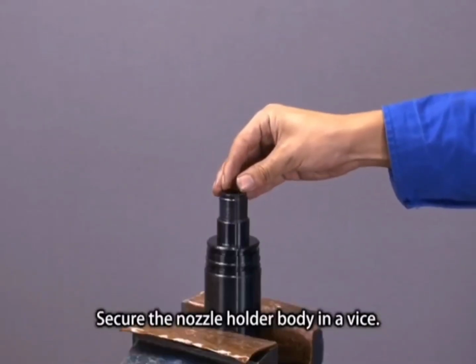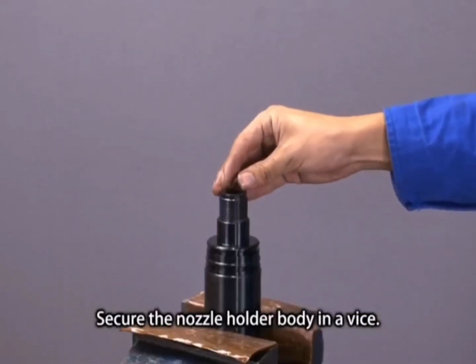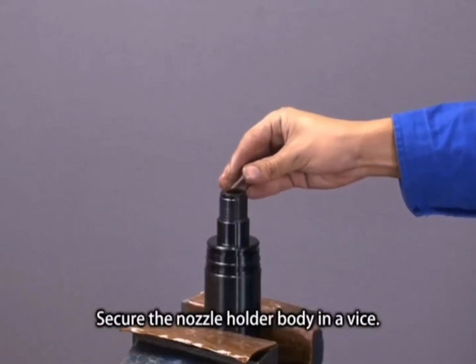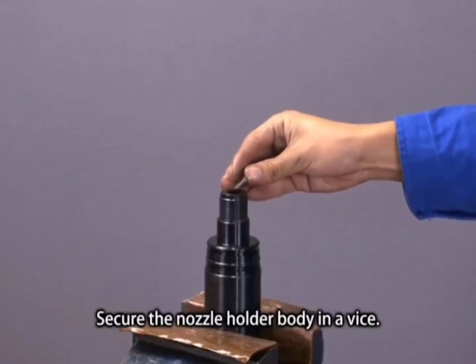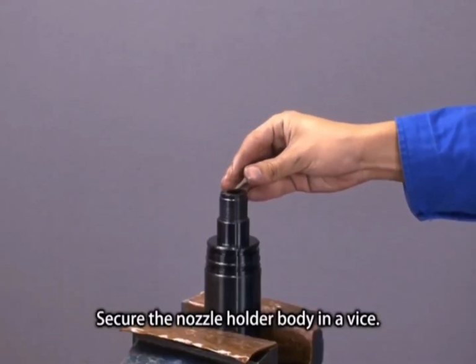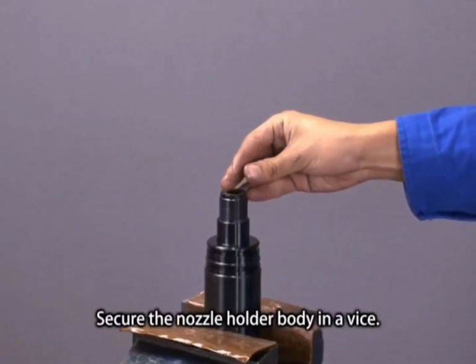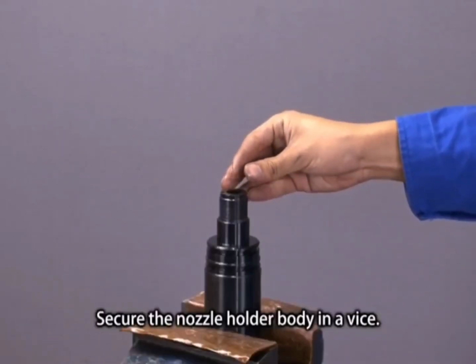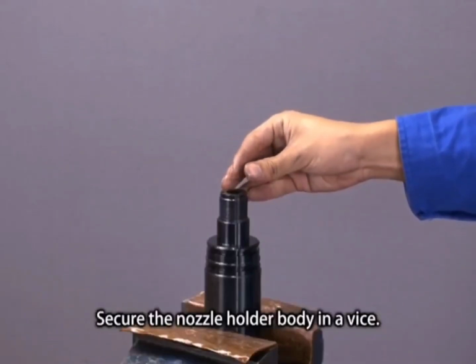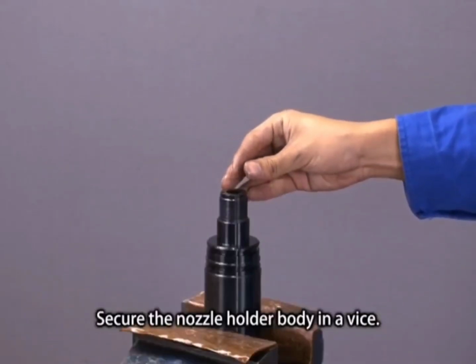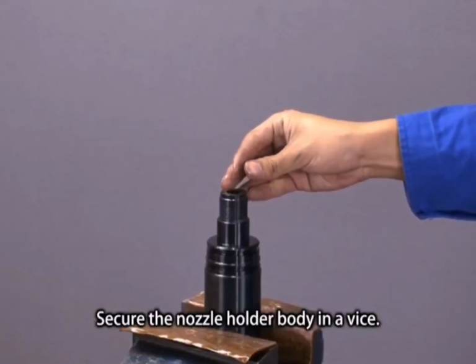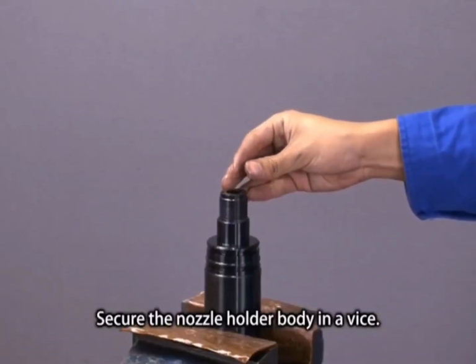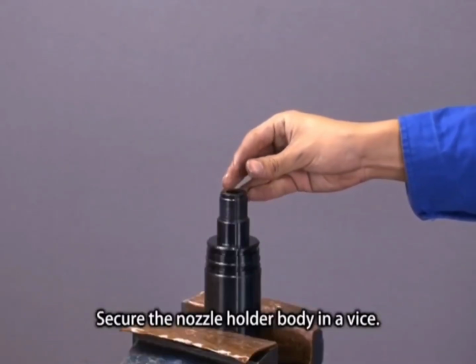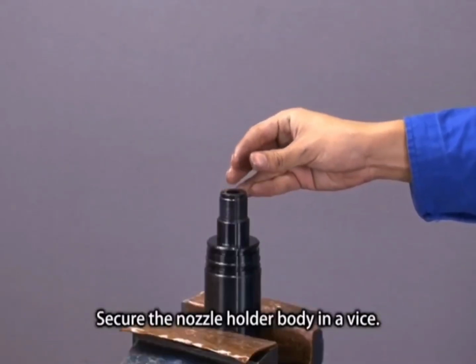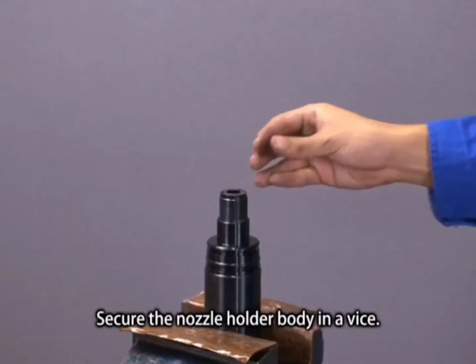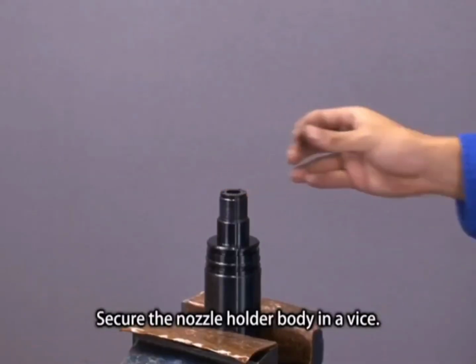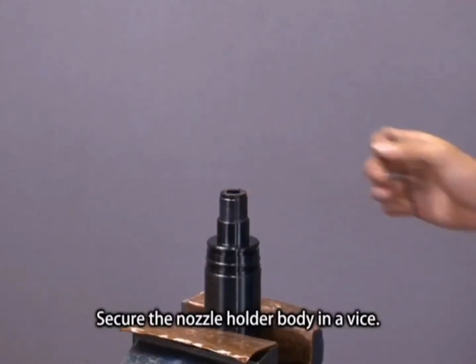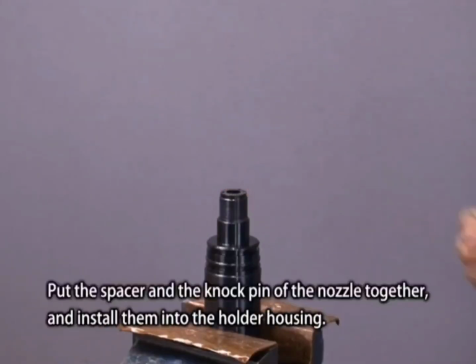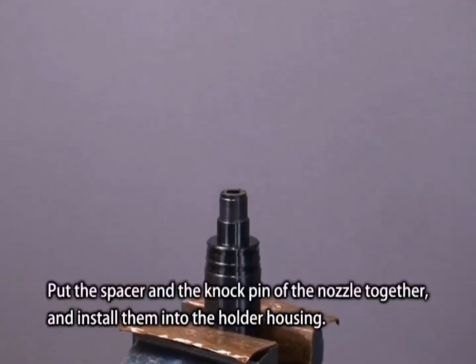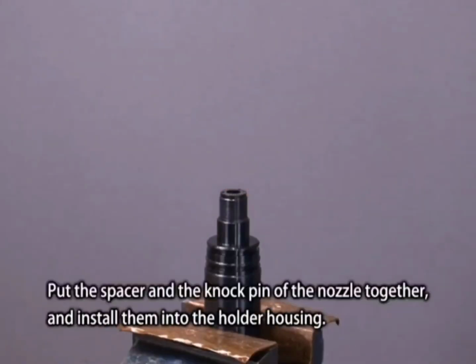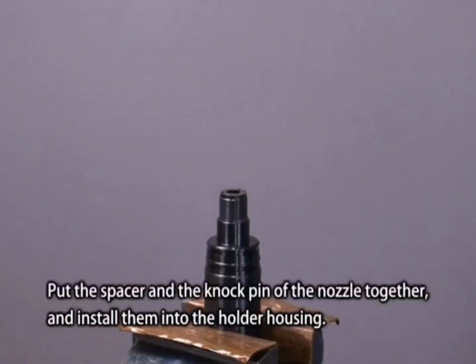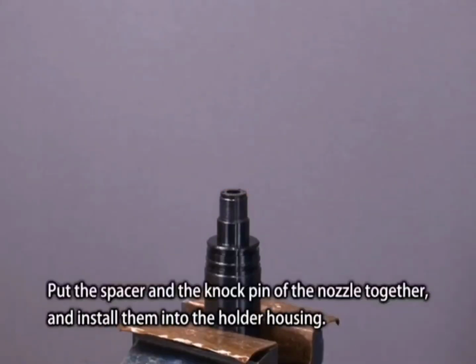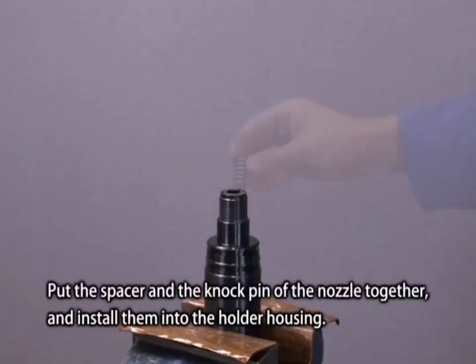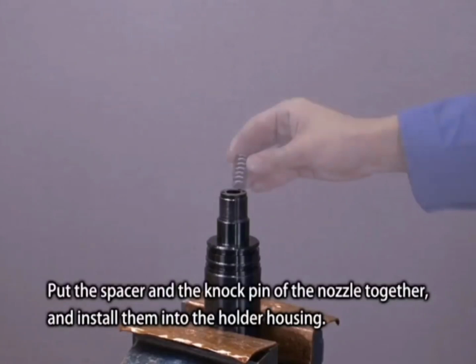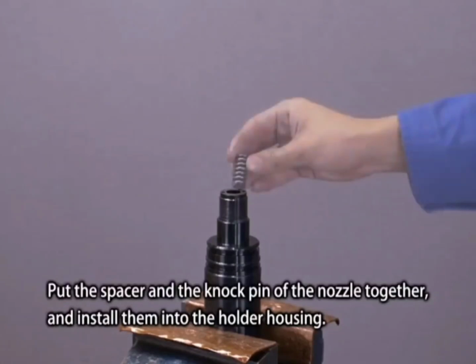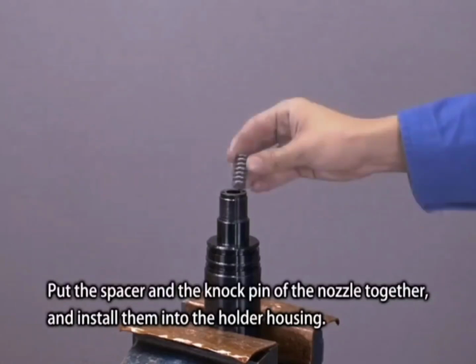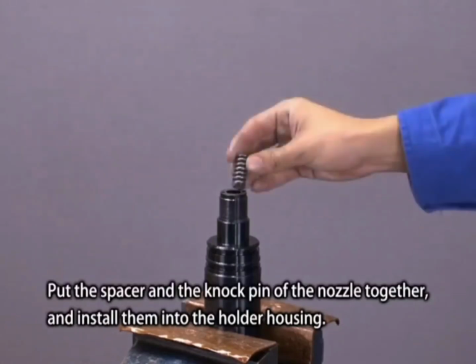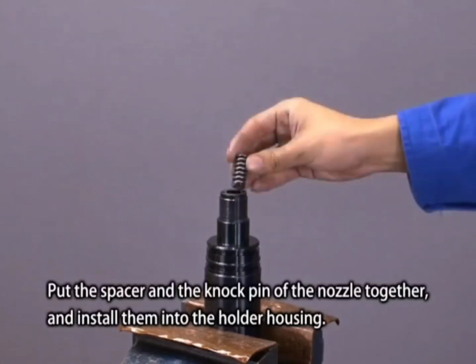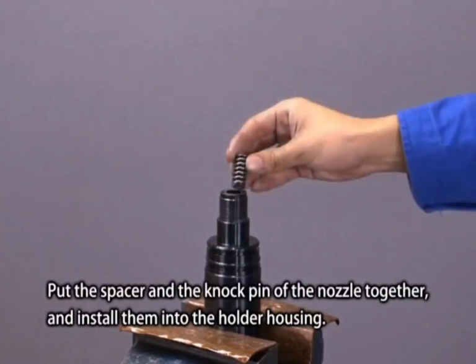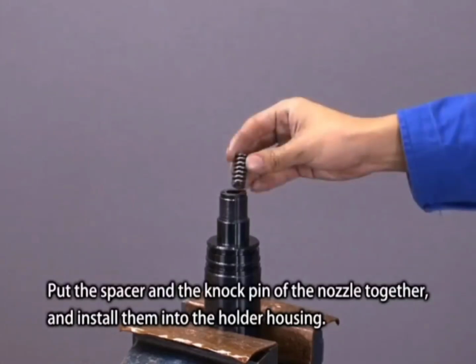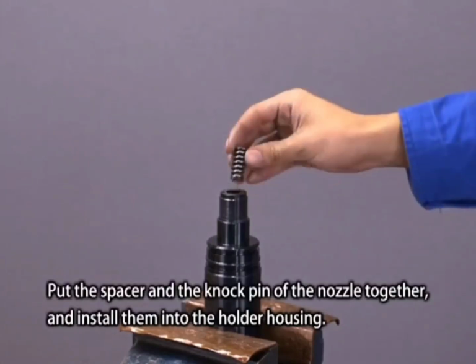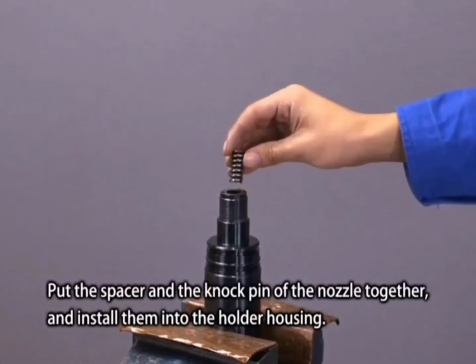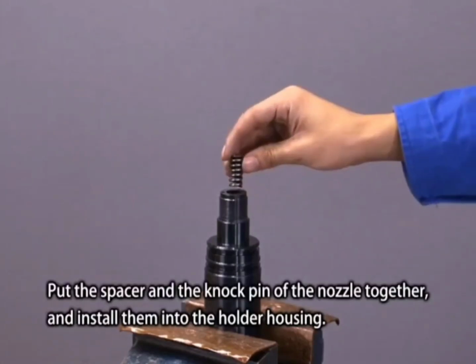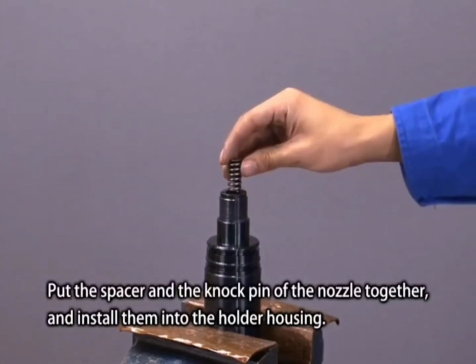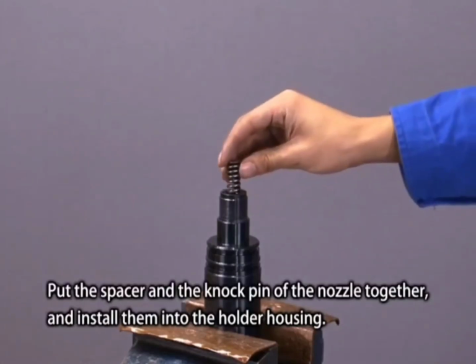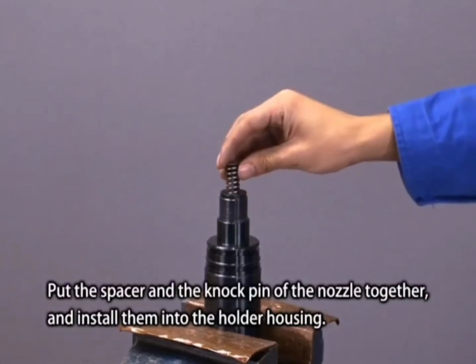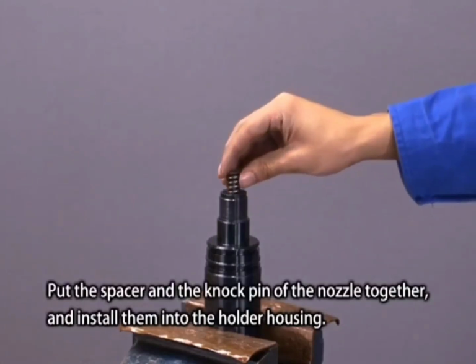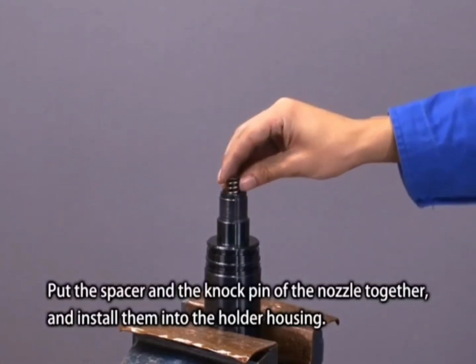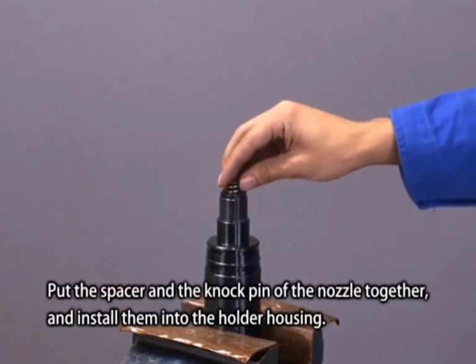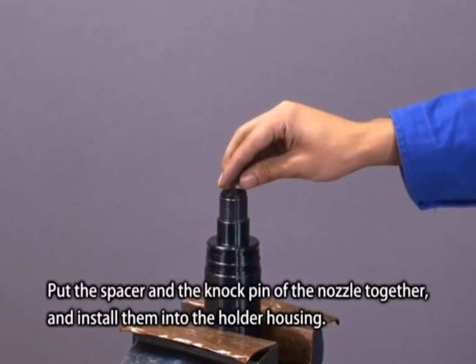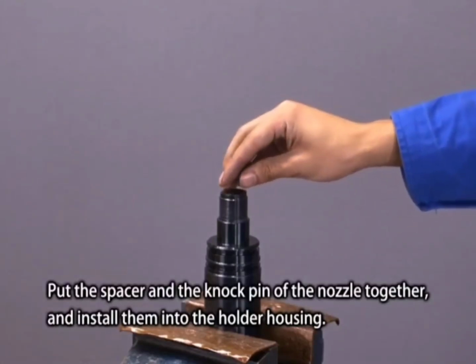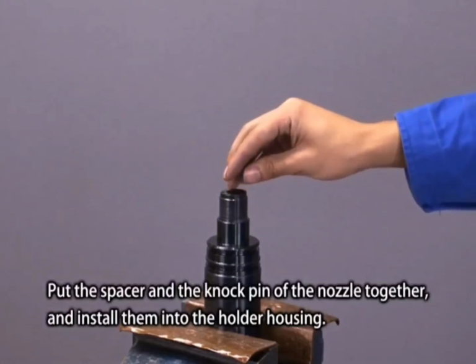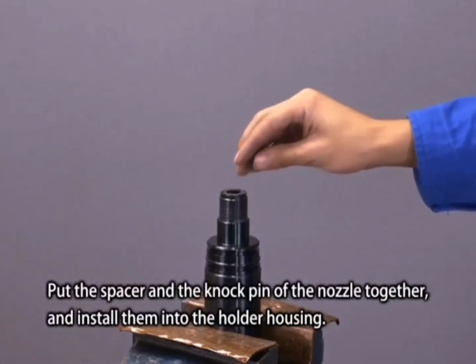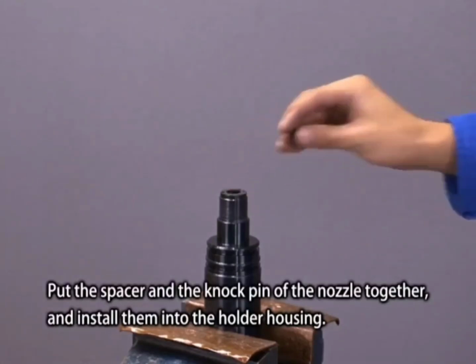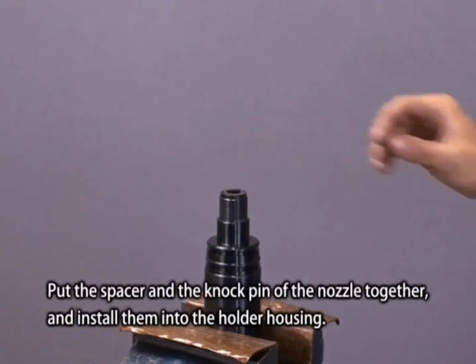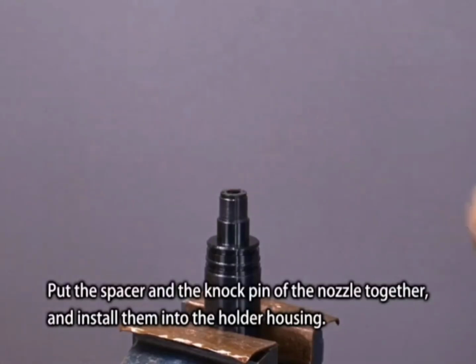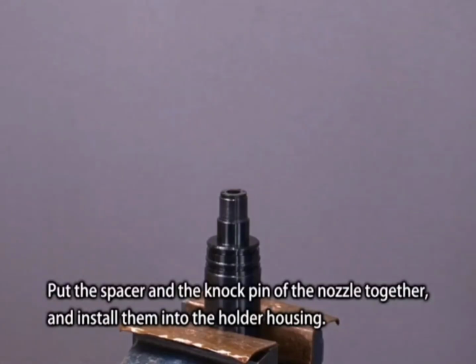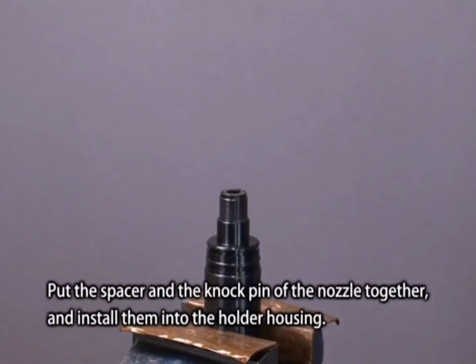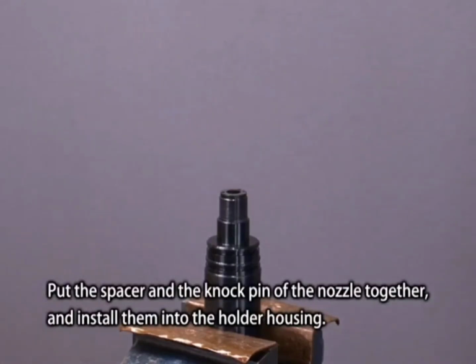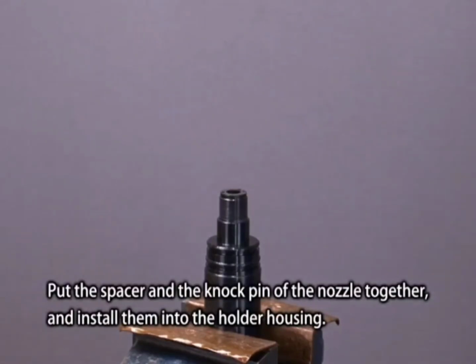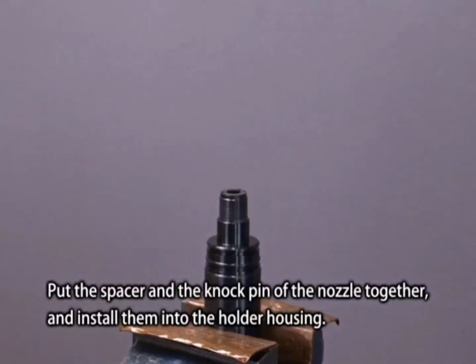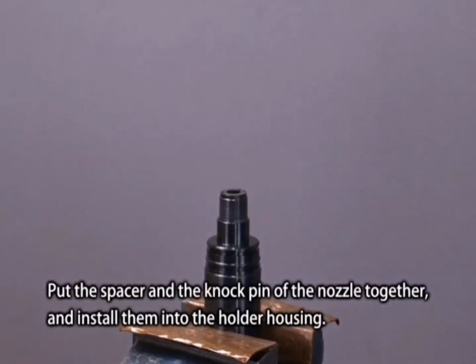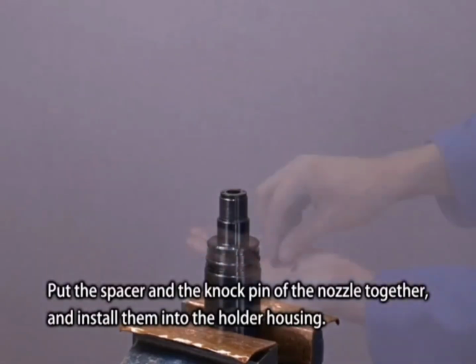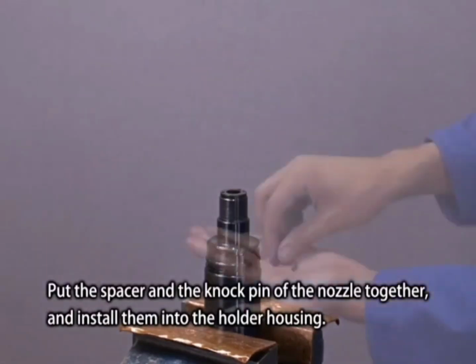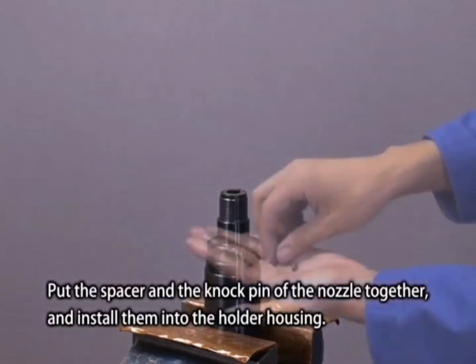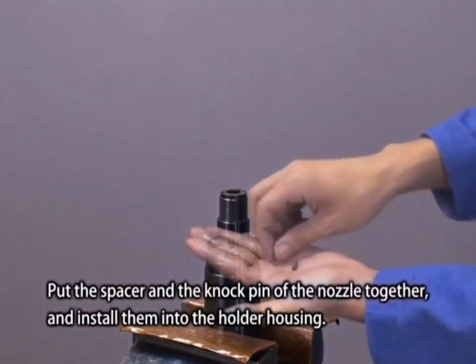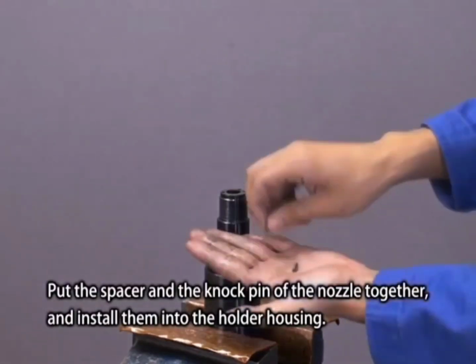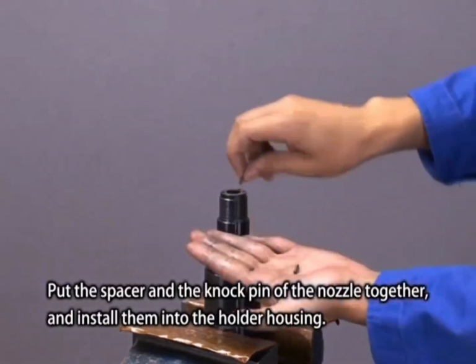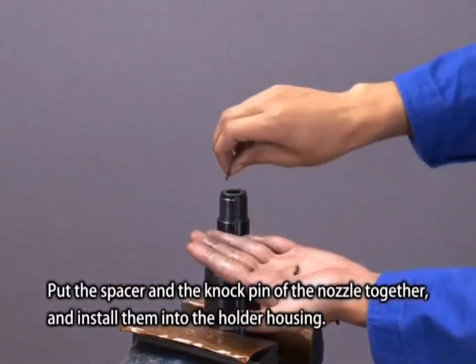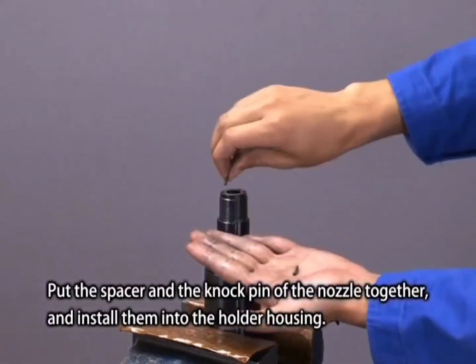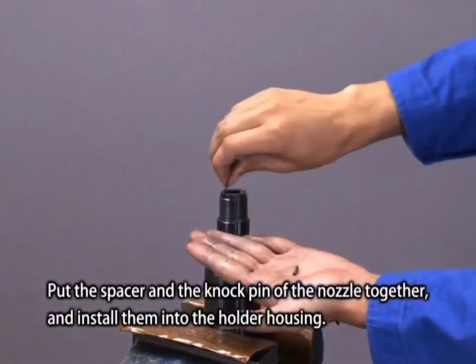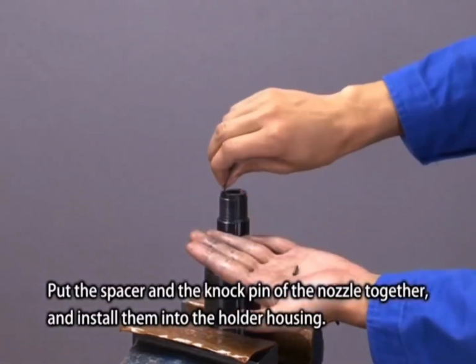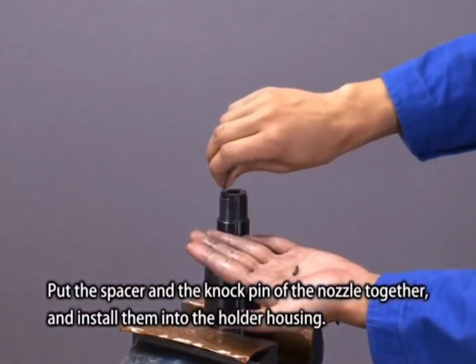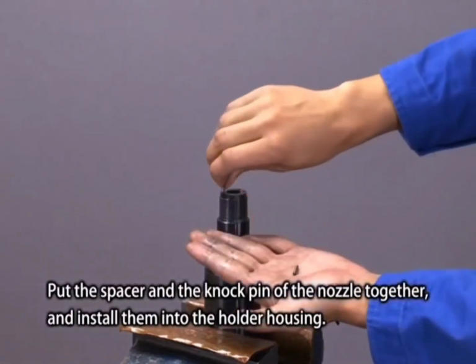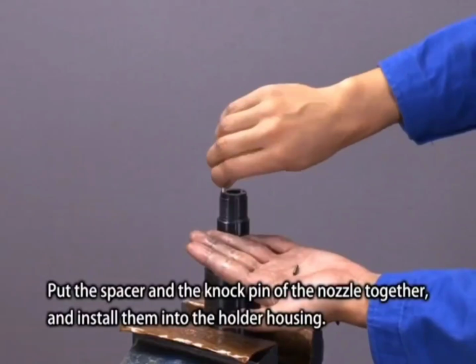Fix the nozzle holder body in a vise. Put the spacer and the knock pin of the nozzle together and install them into the holder housing.